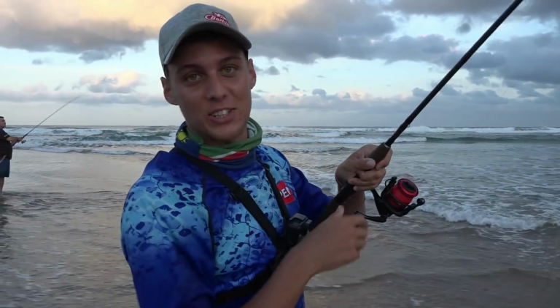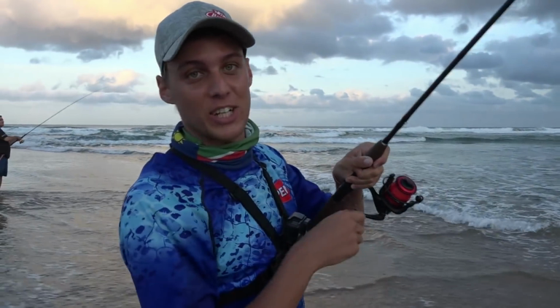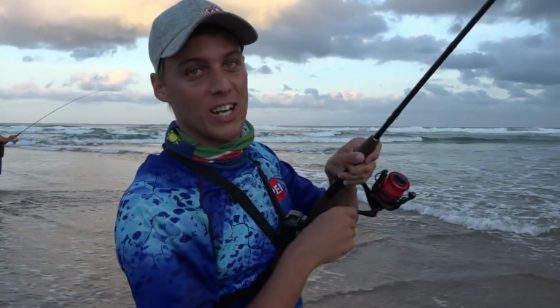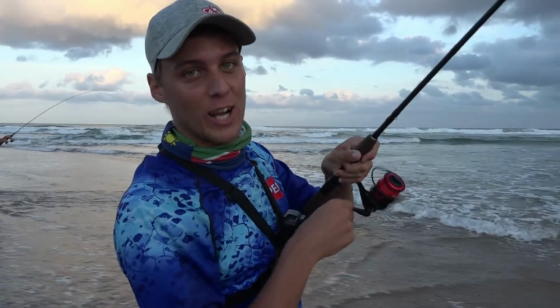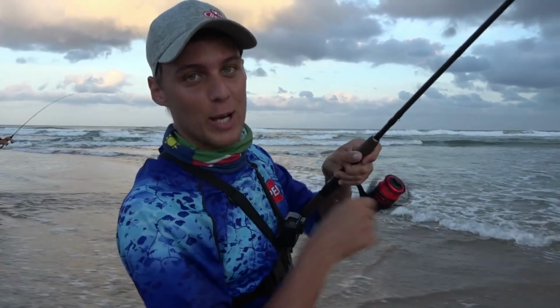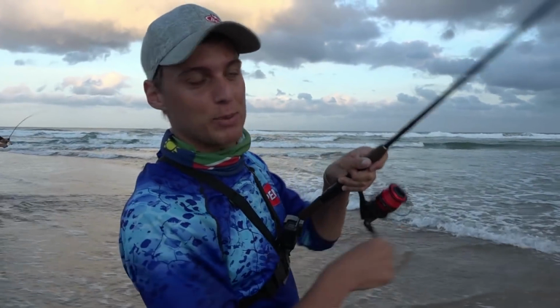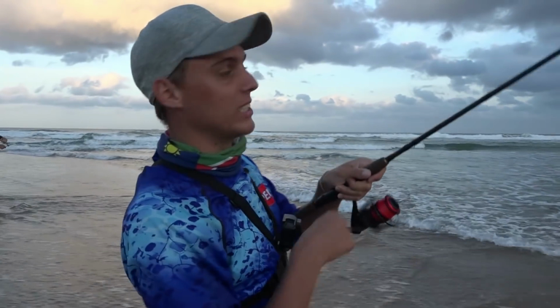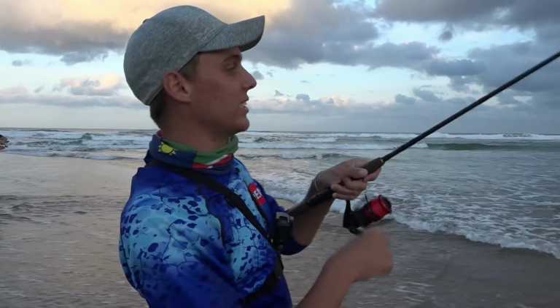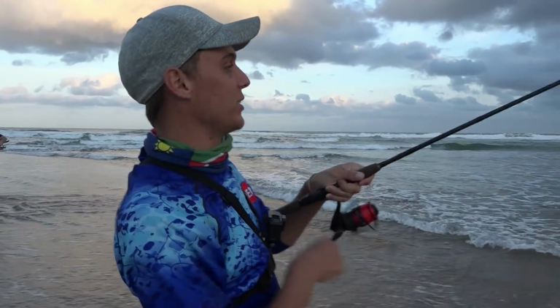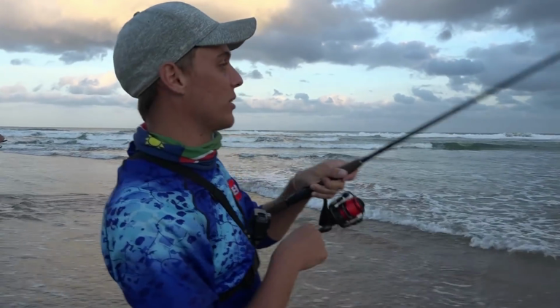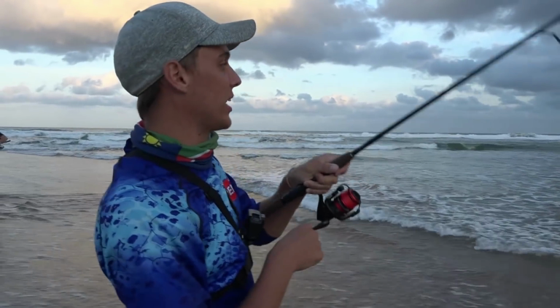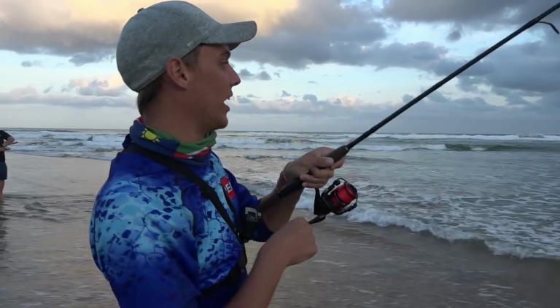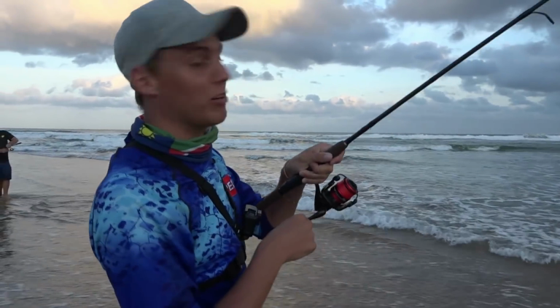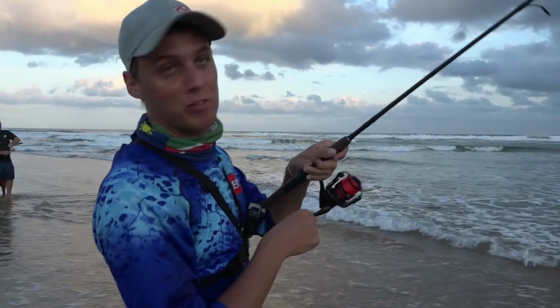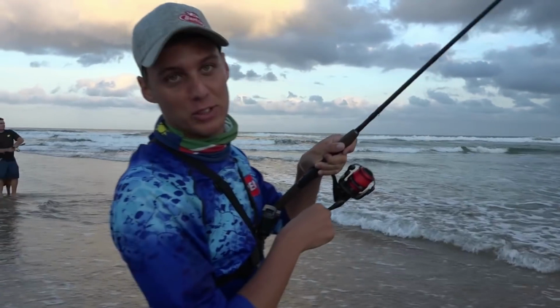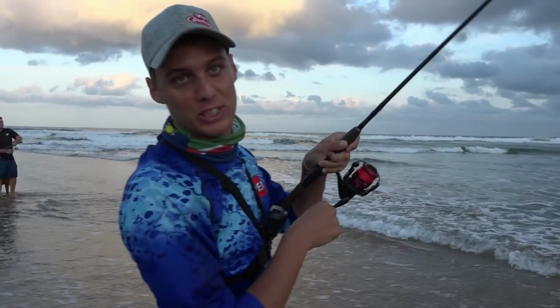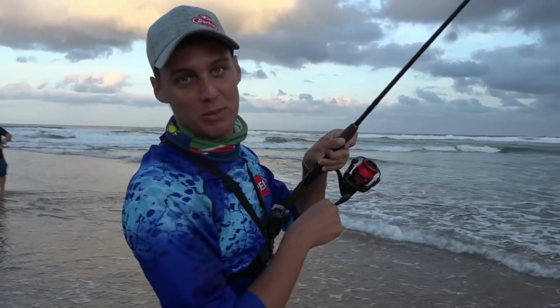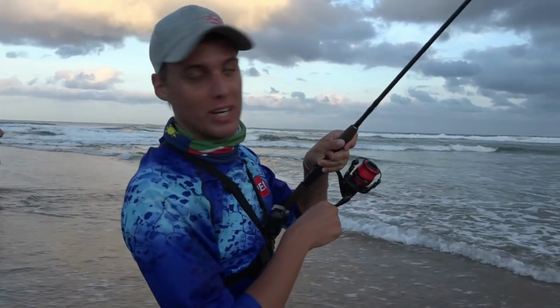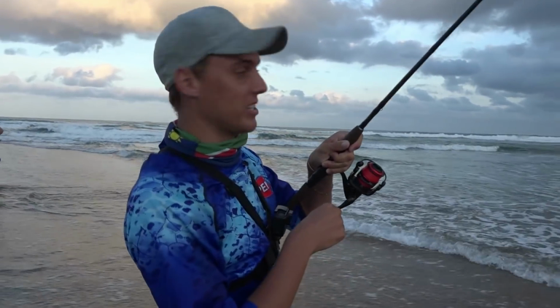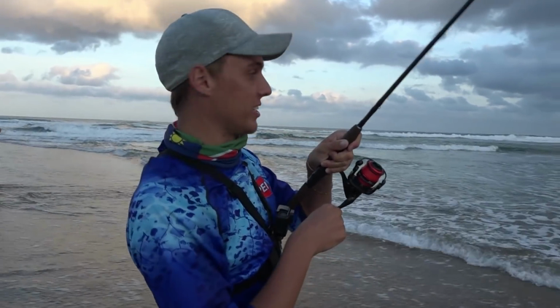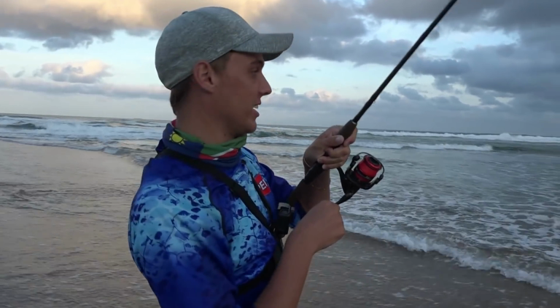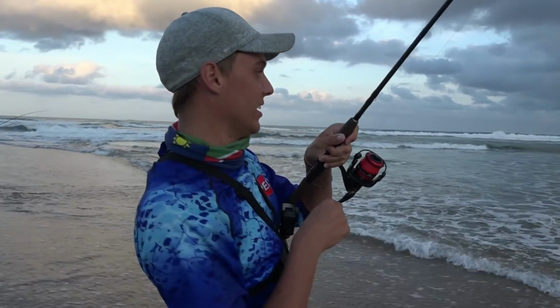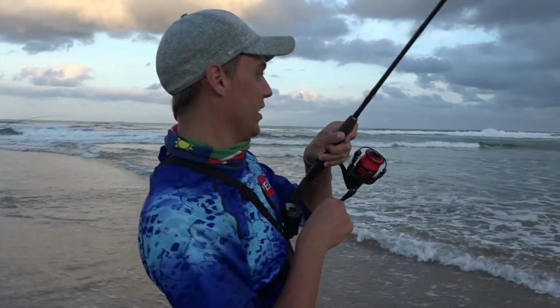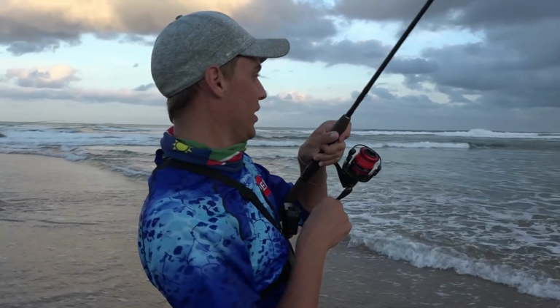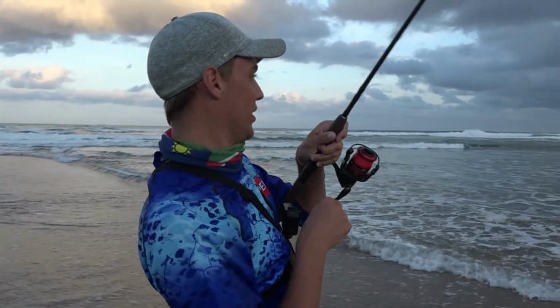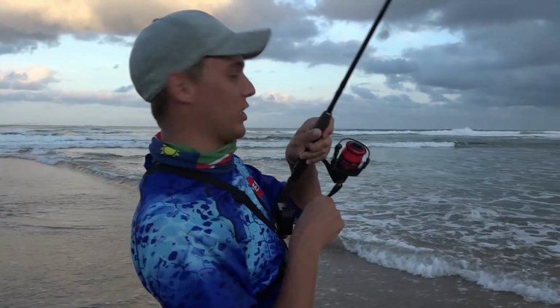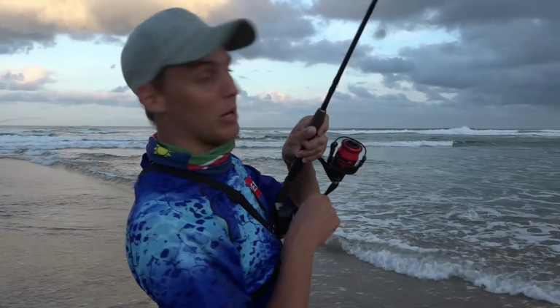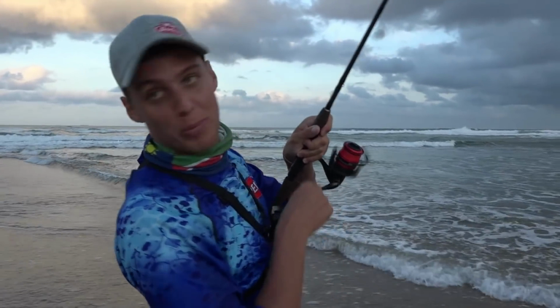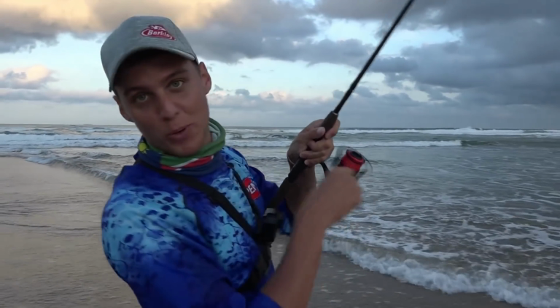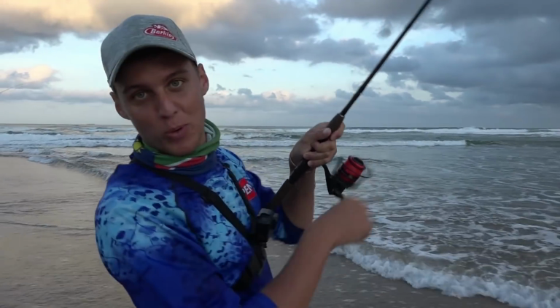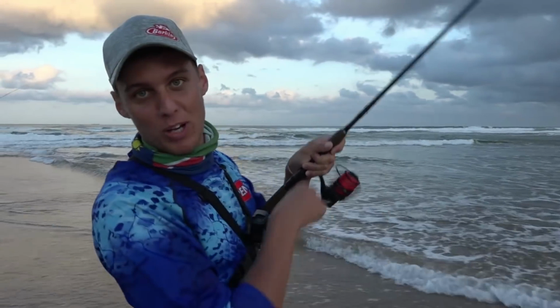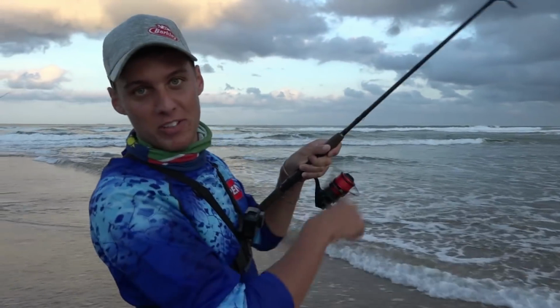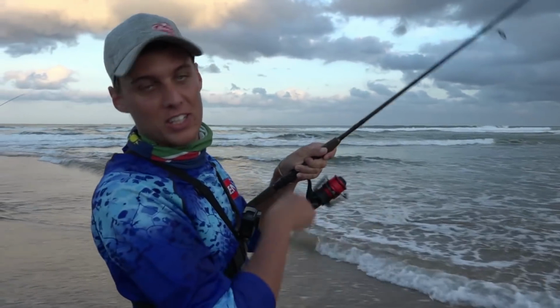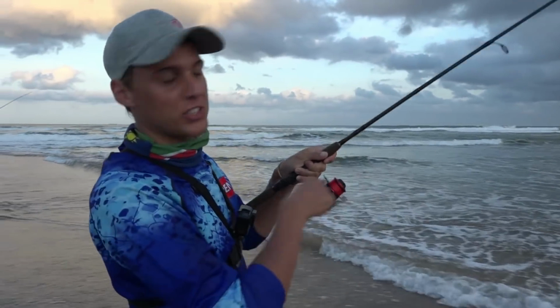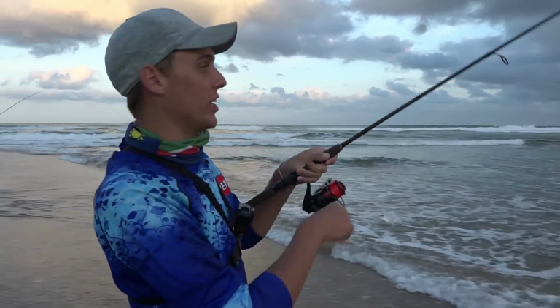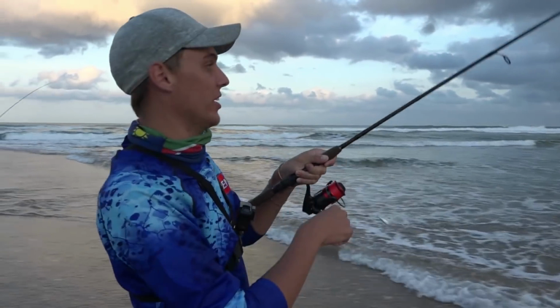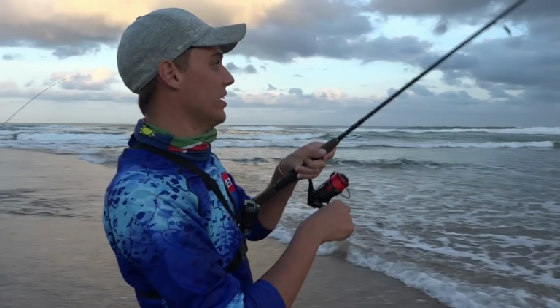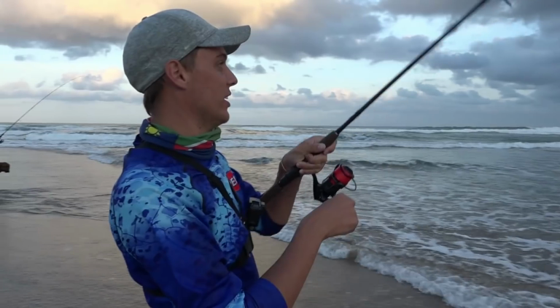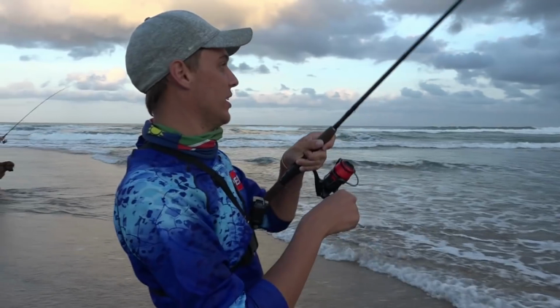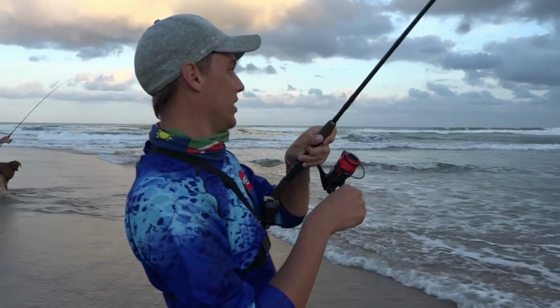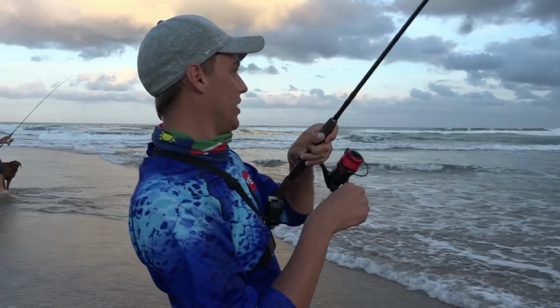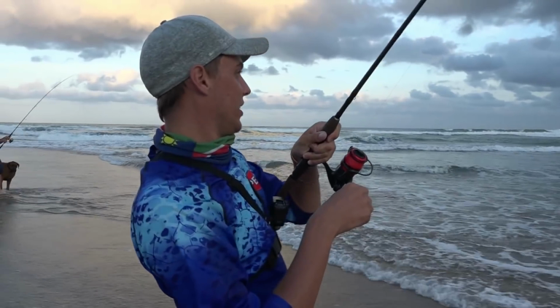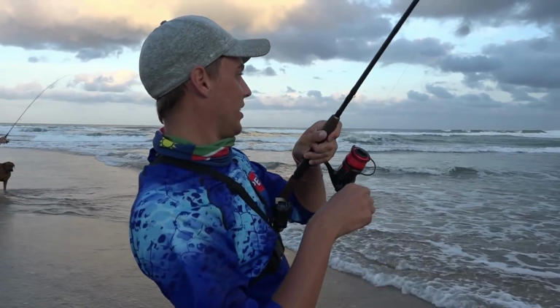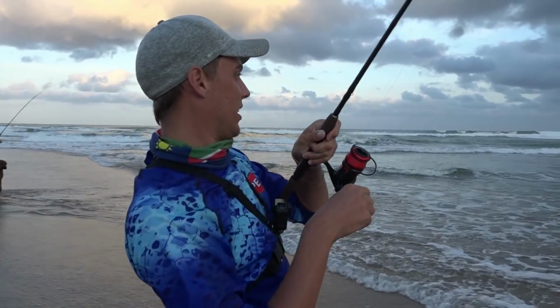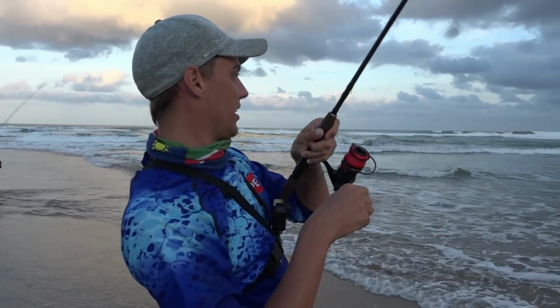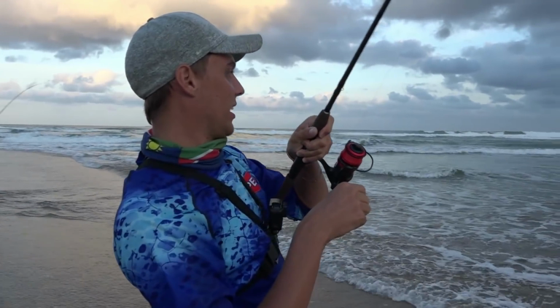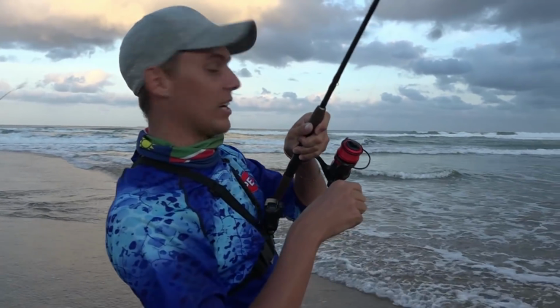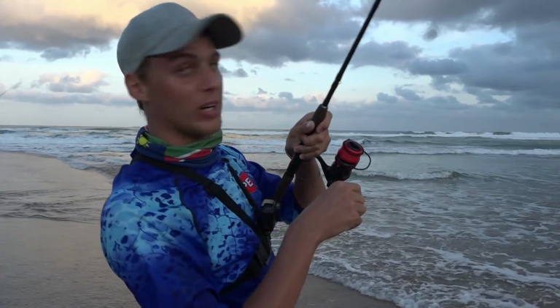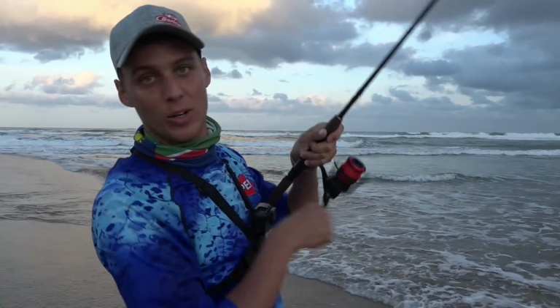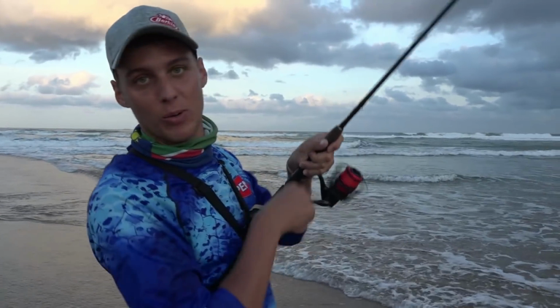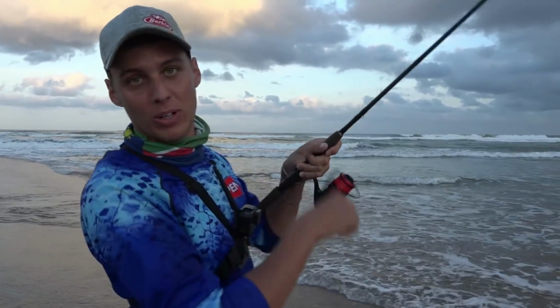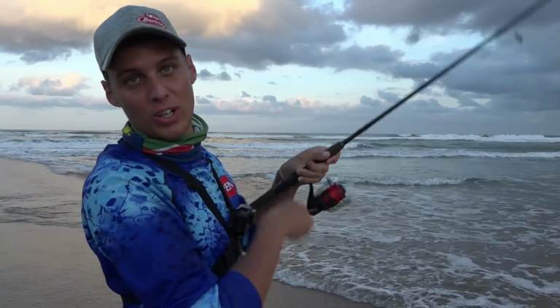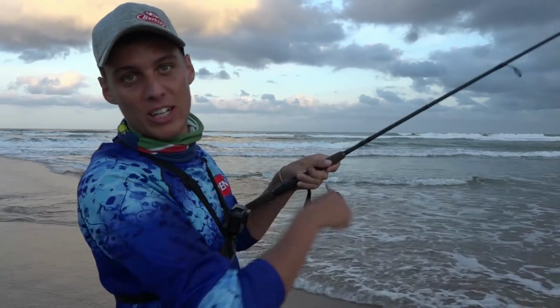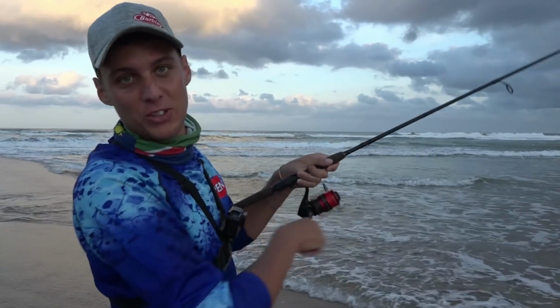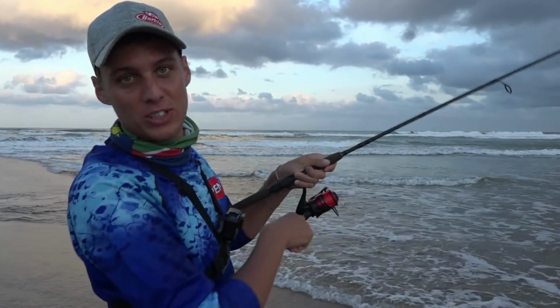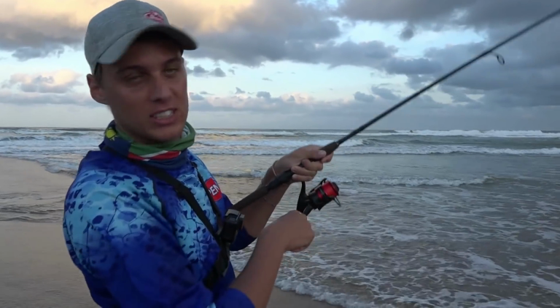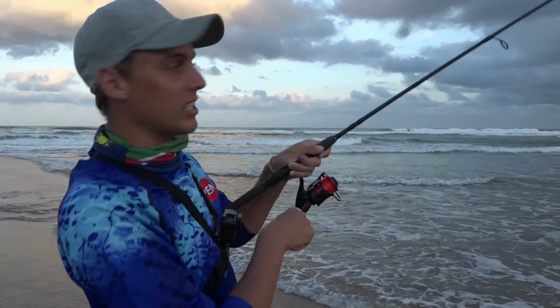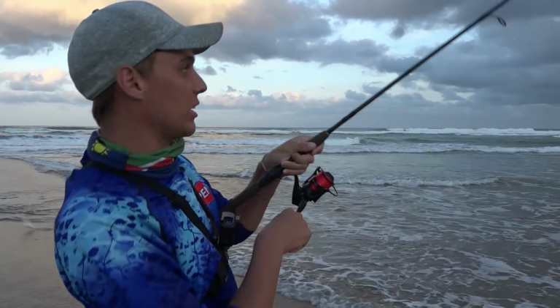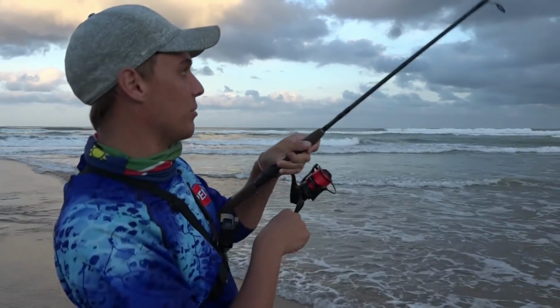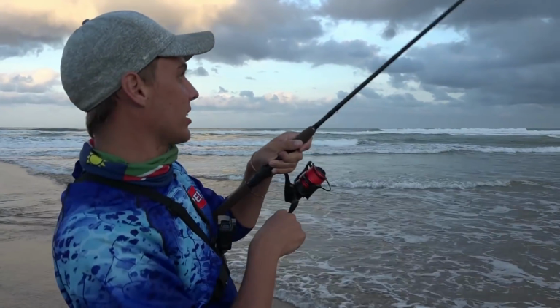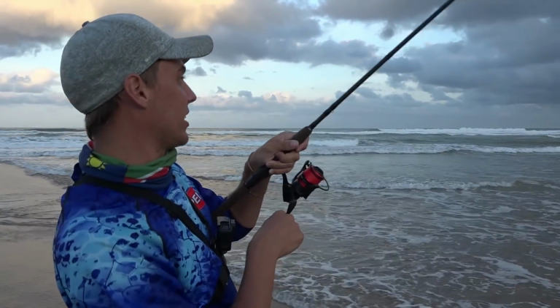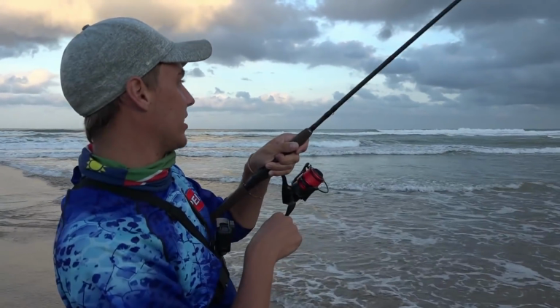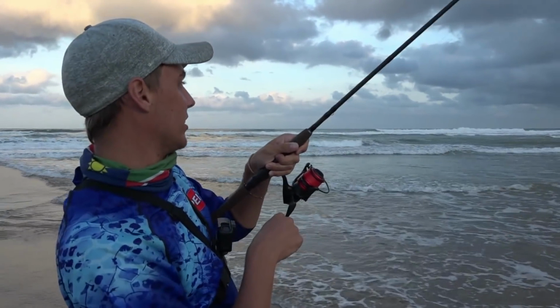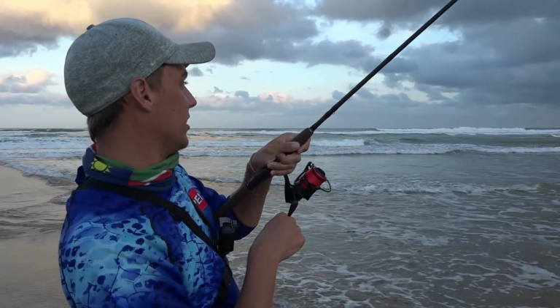The shad I was actually going for is in the mouth here, jumping all over the shore, and one got interested in the Bucktail.